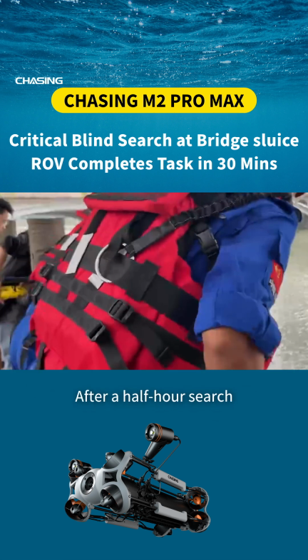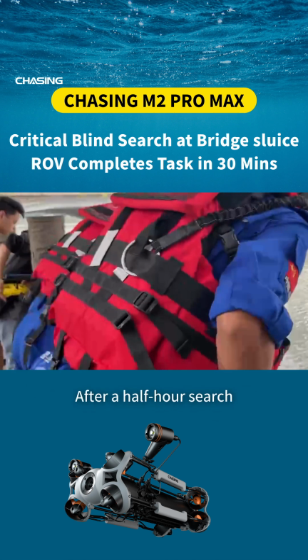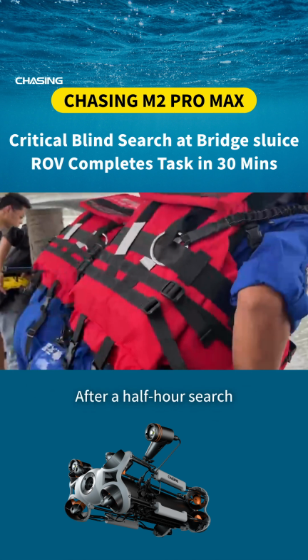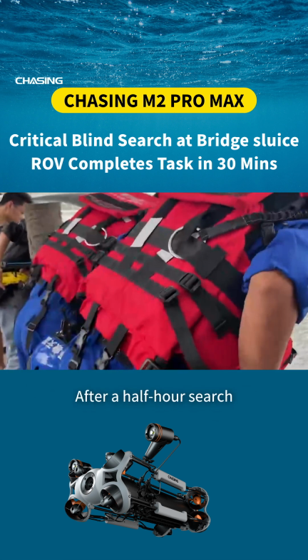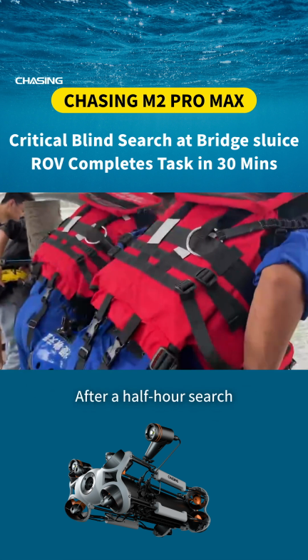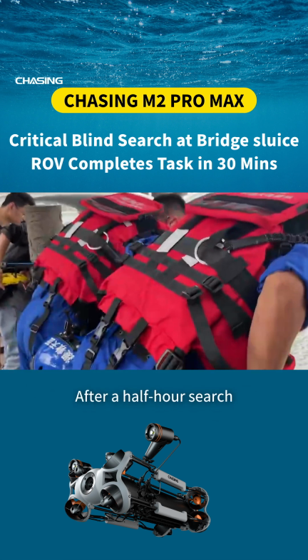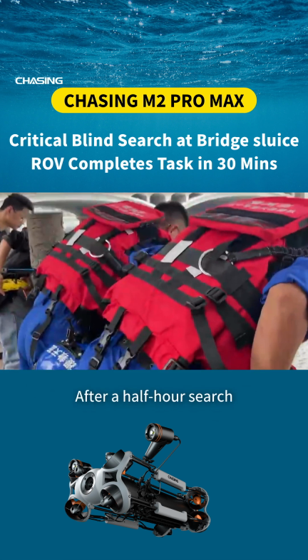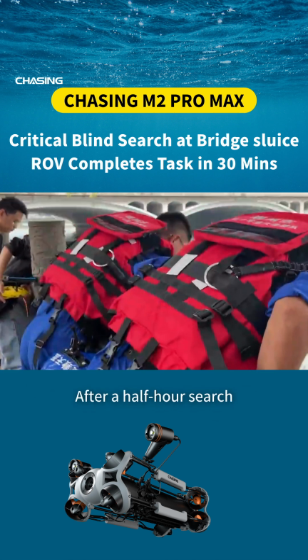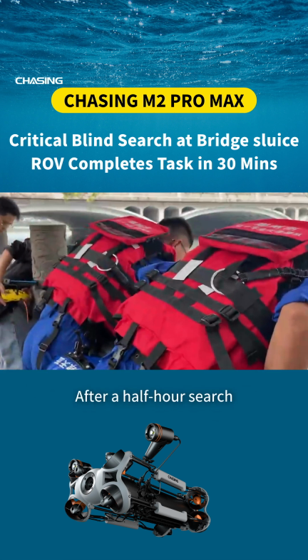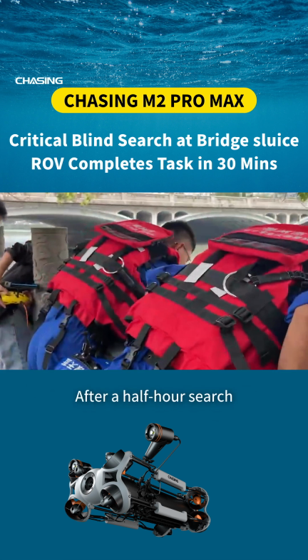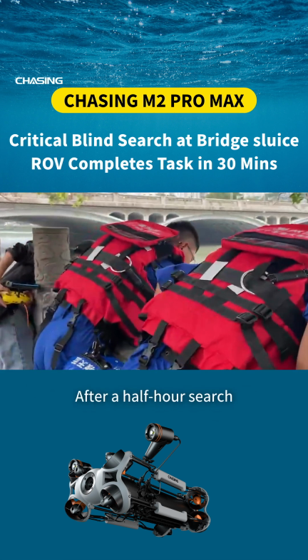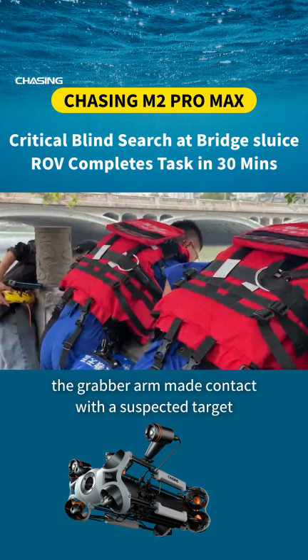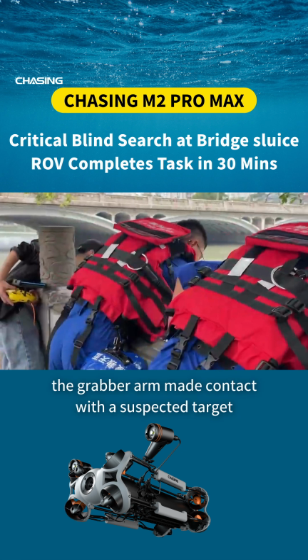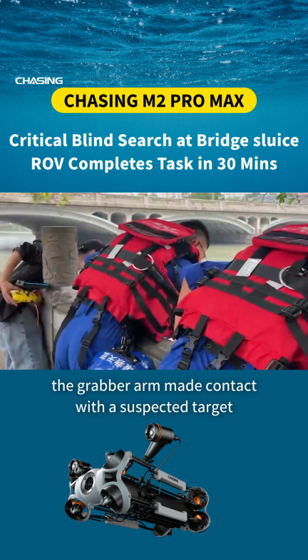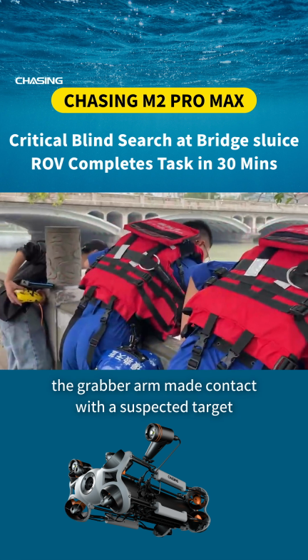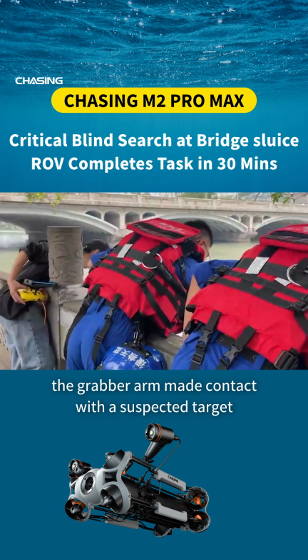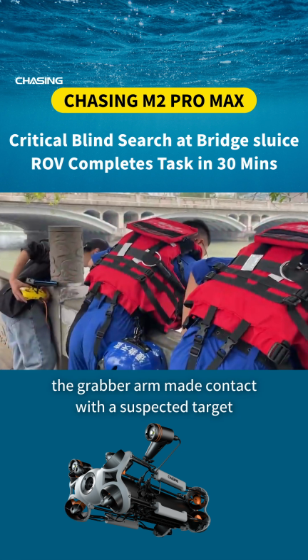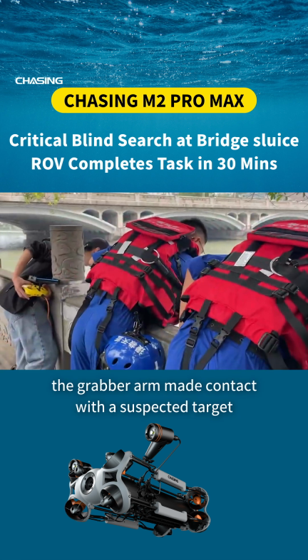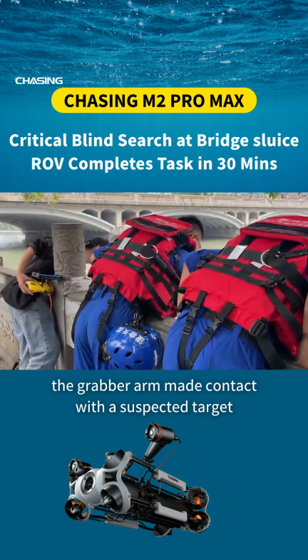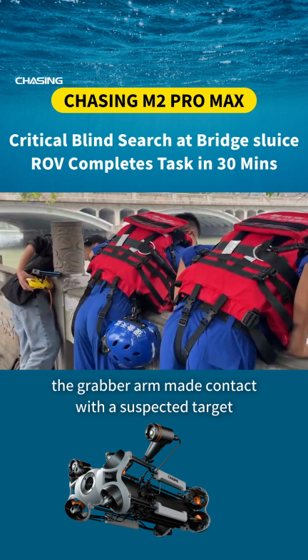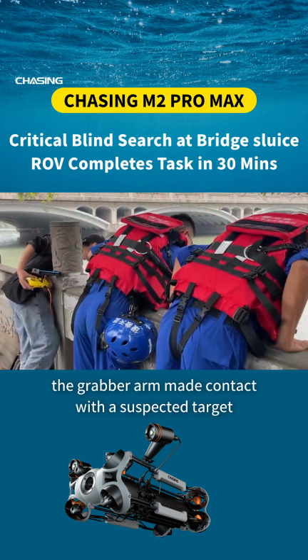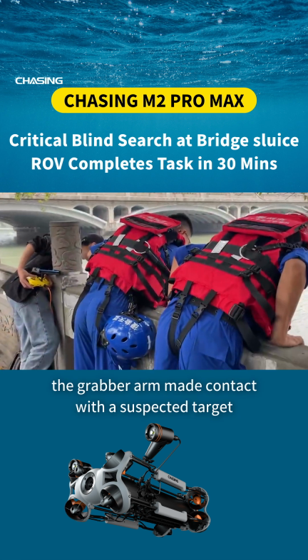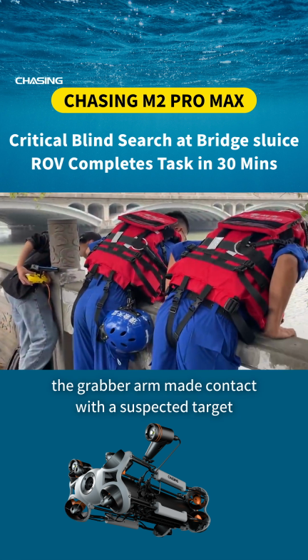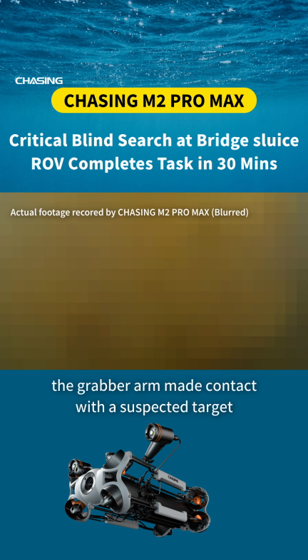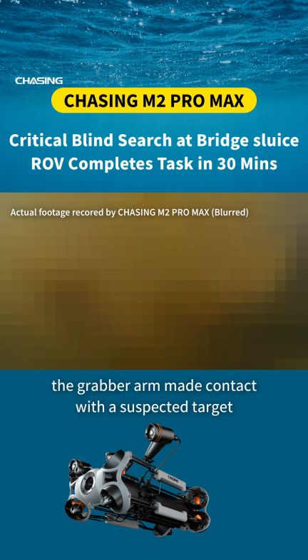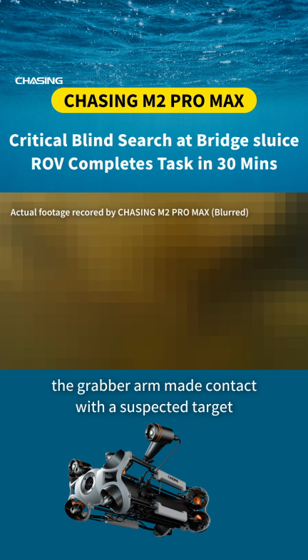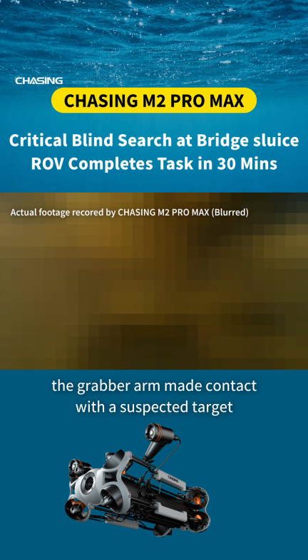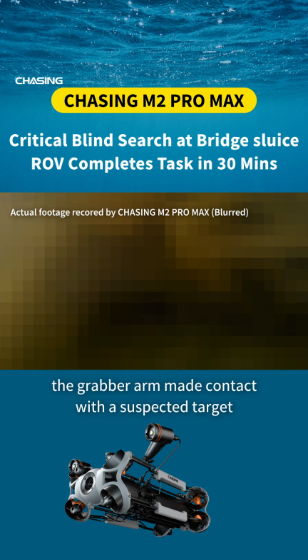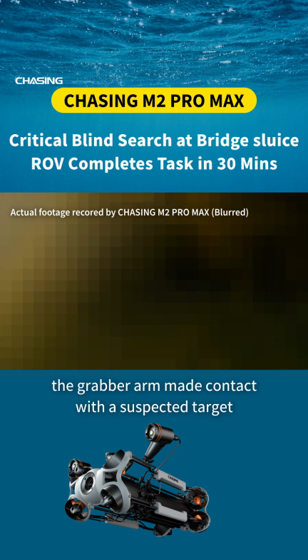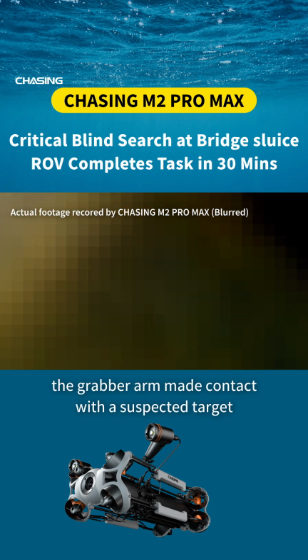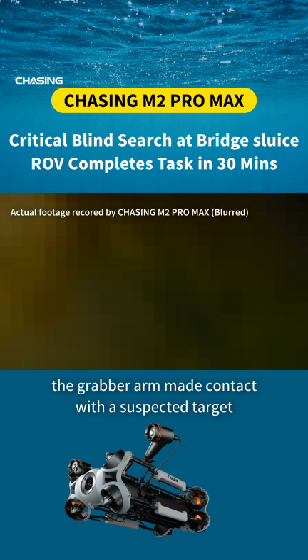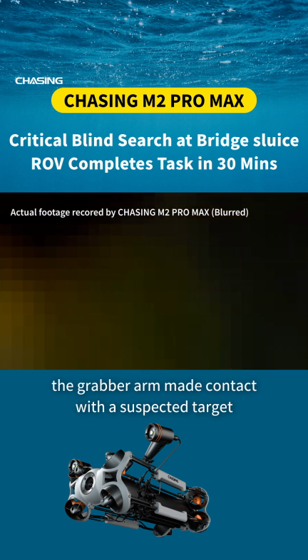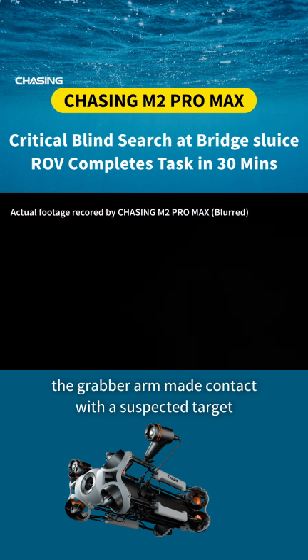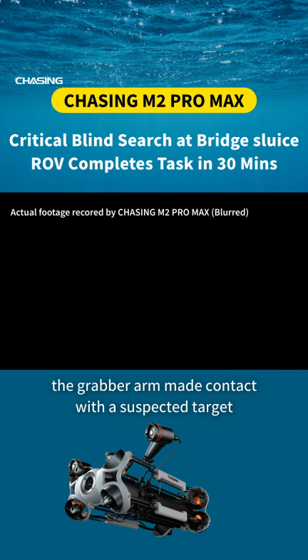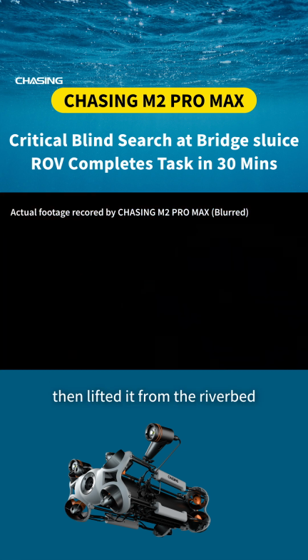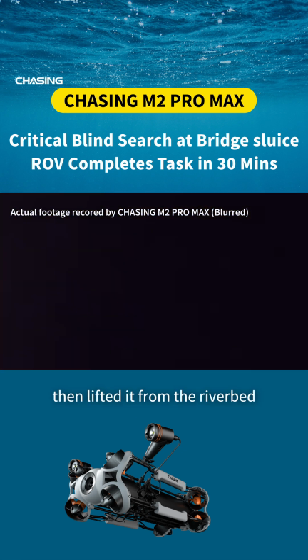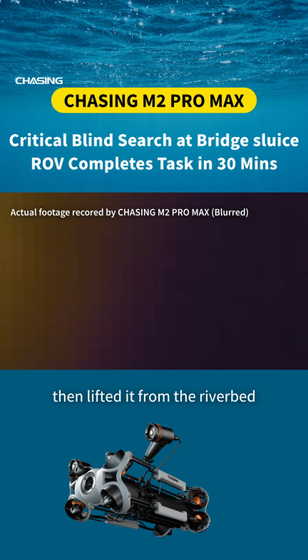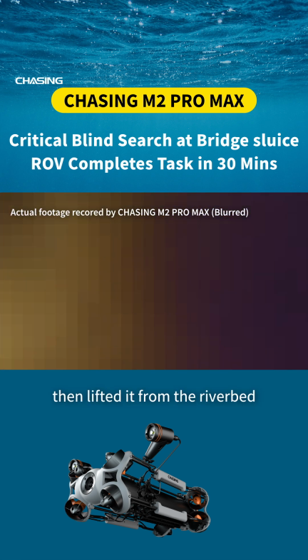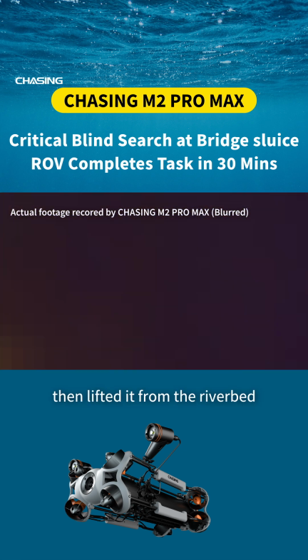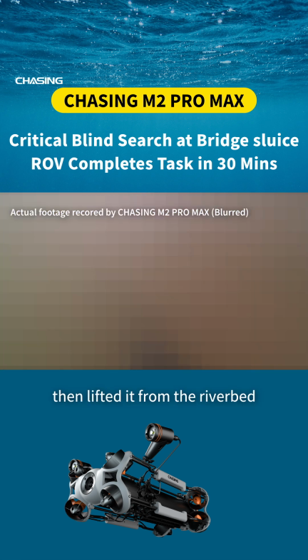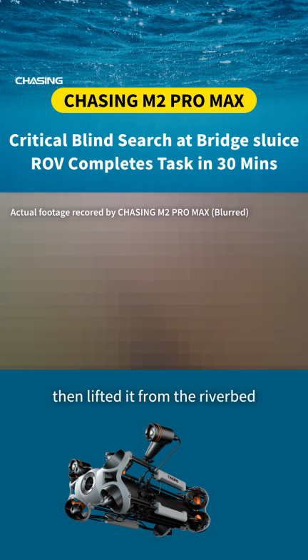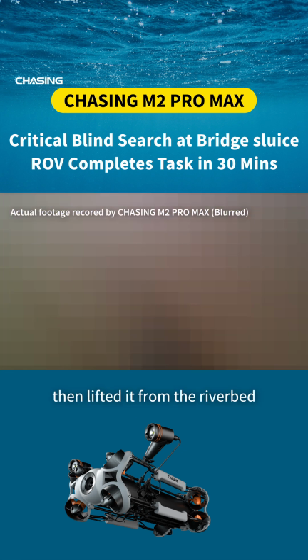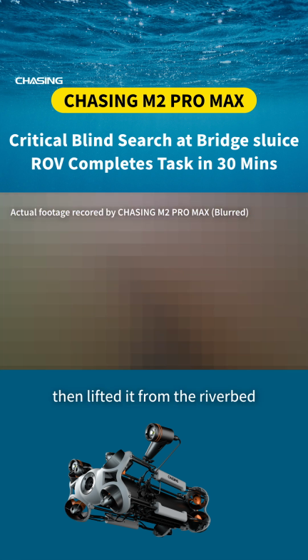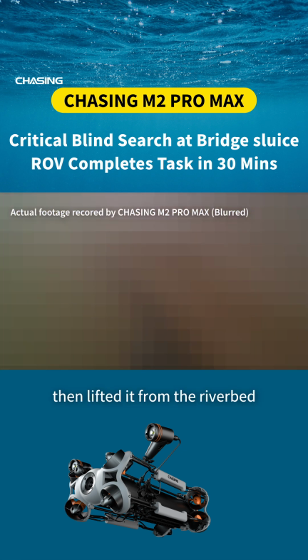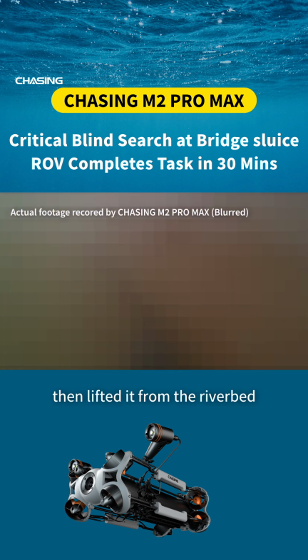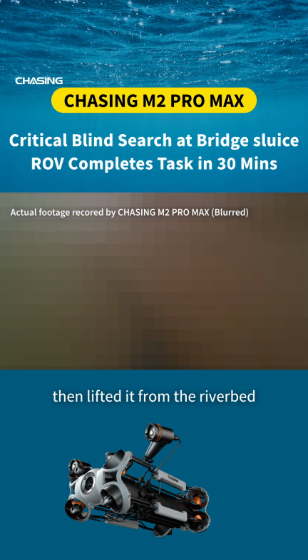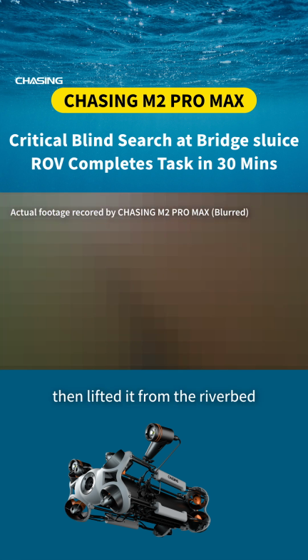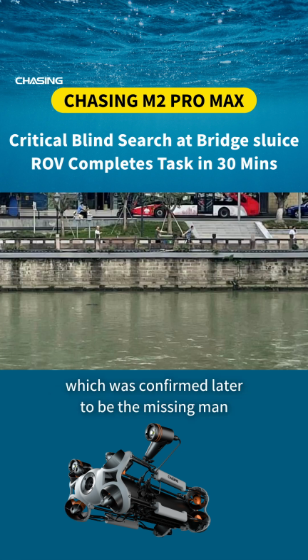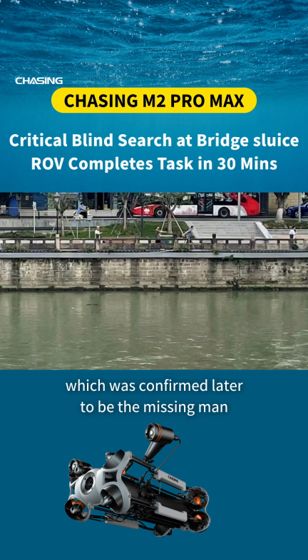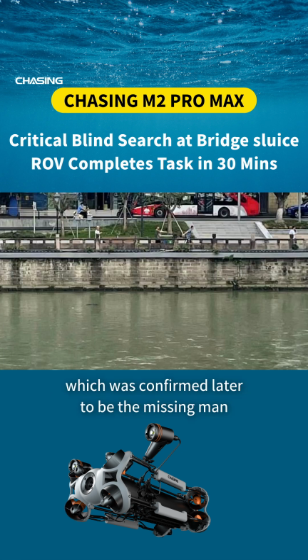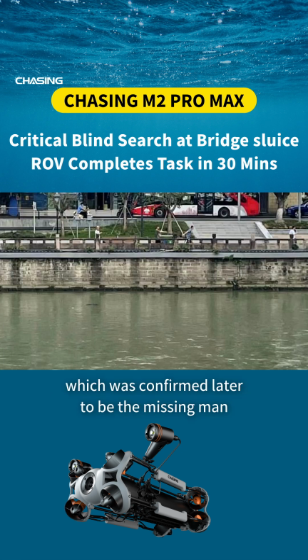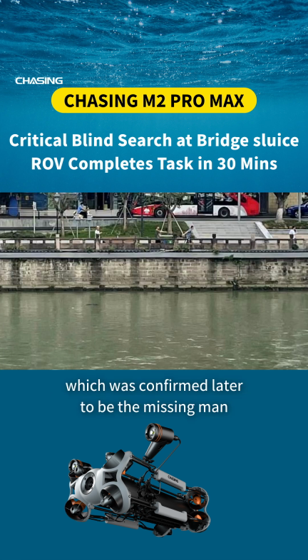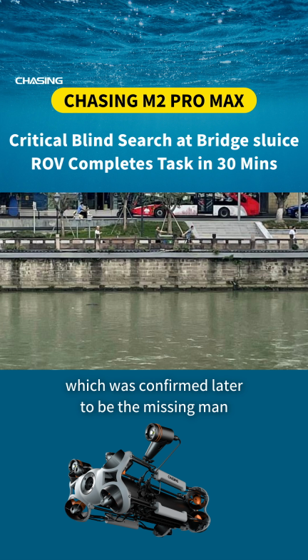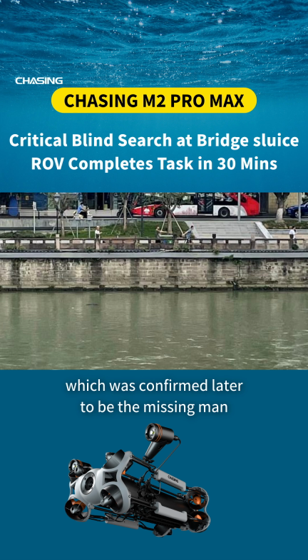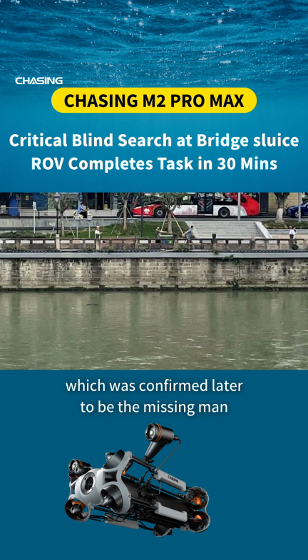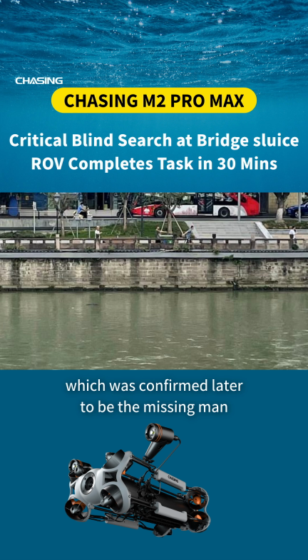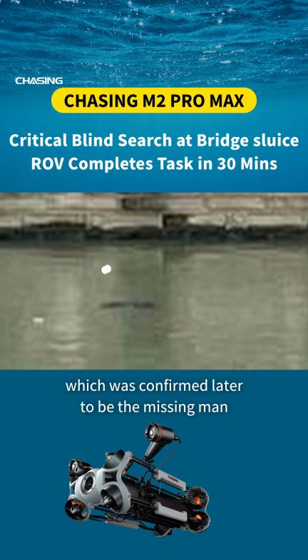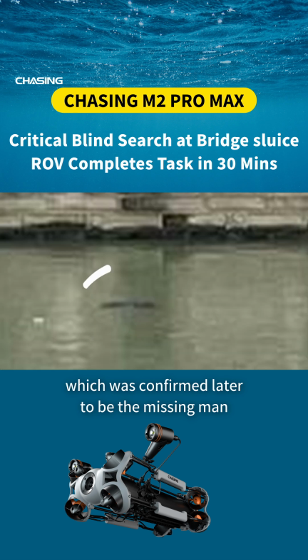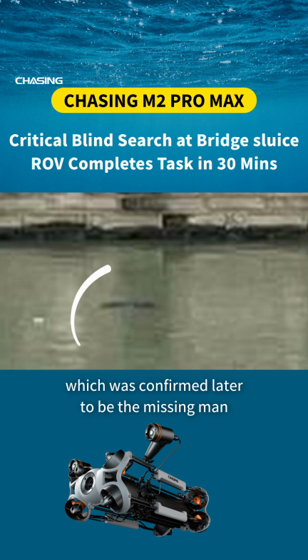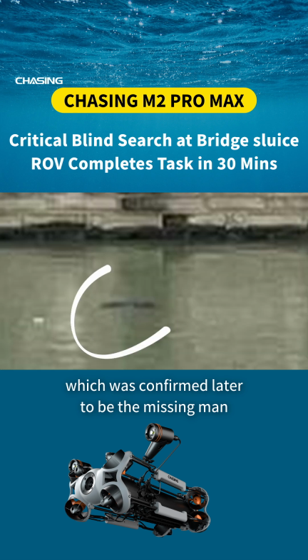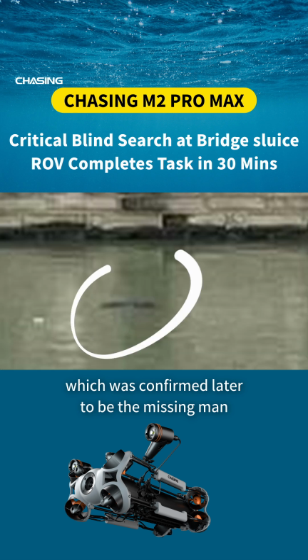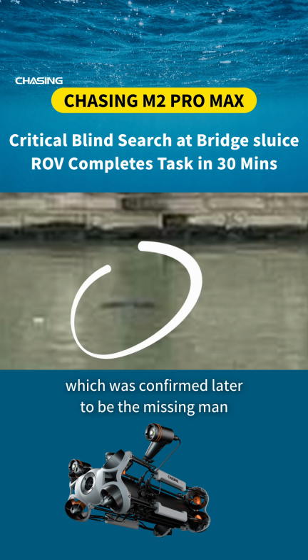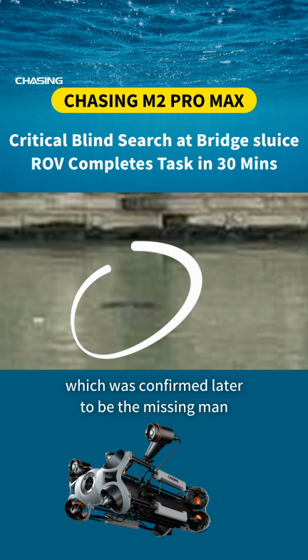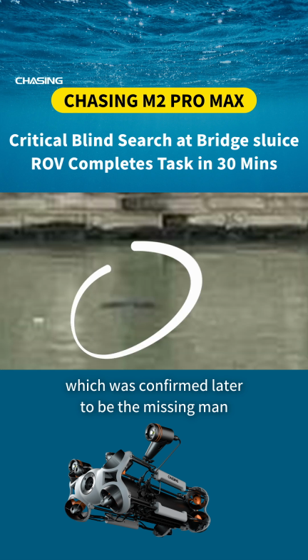After a half-hour search, the grabber arm made contact with a suspected target, then lifted it from the riverbed, which was confirmed later to be the missing man.